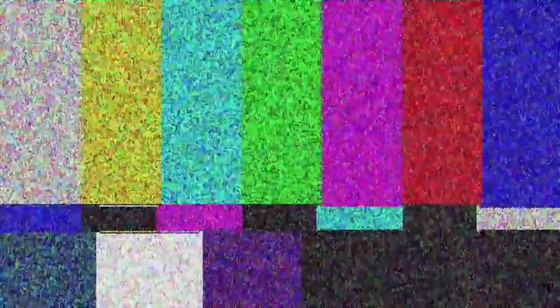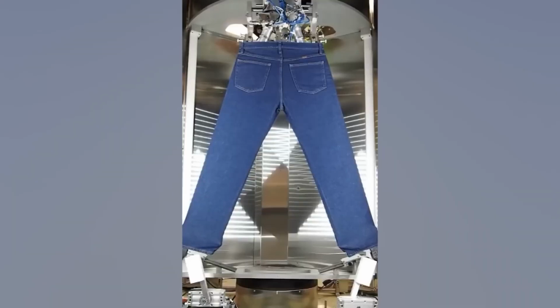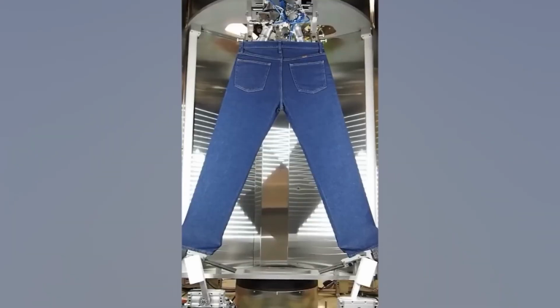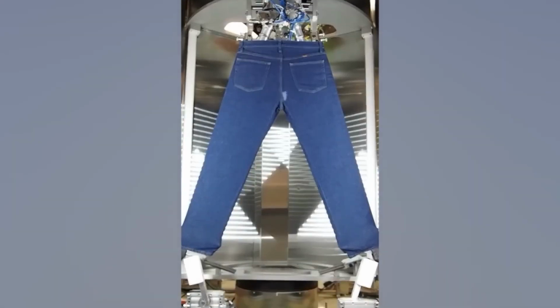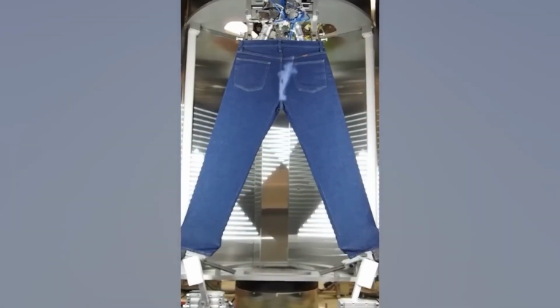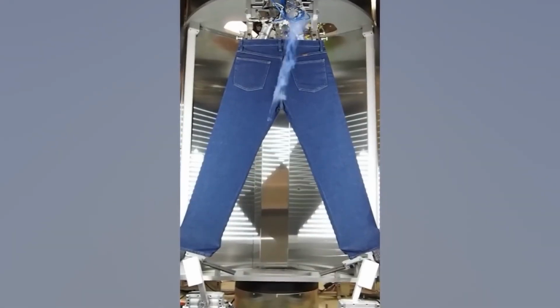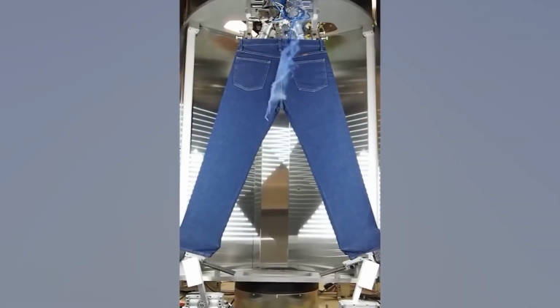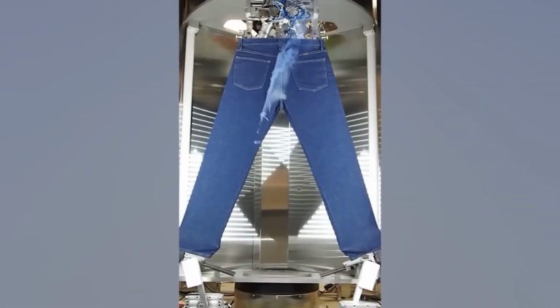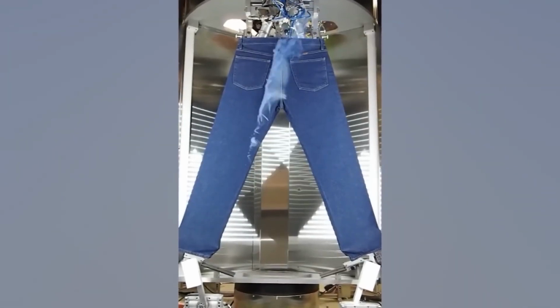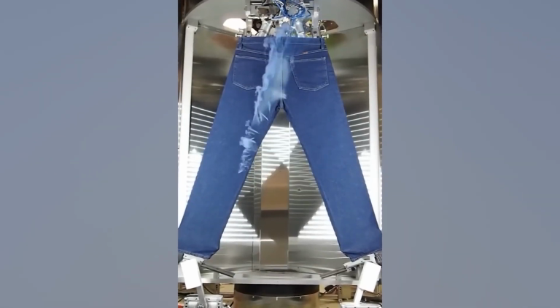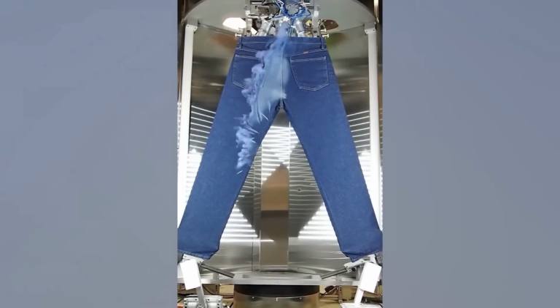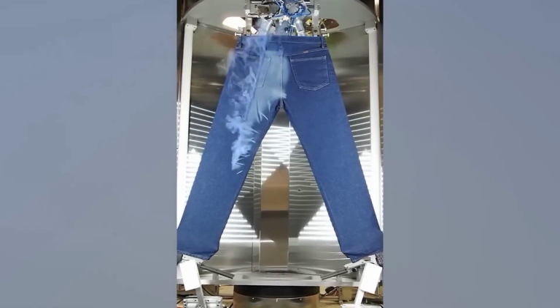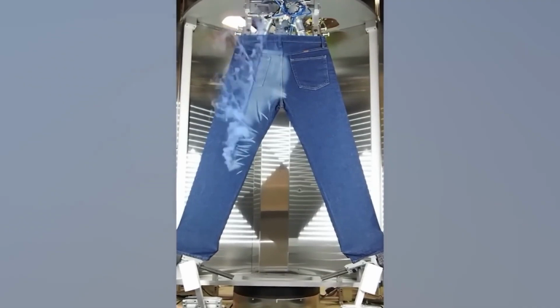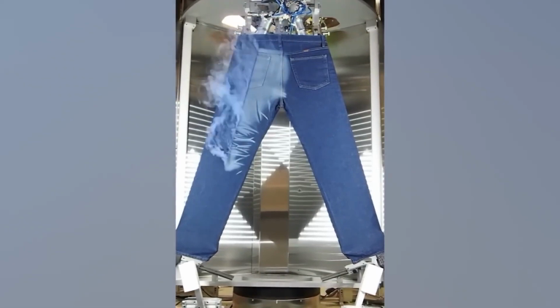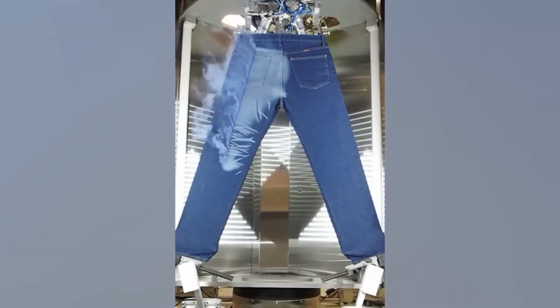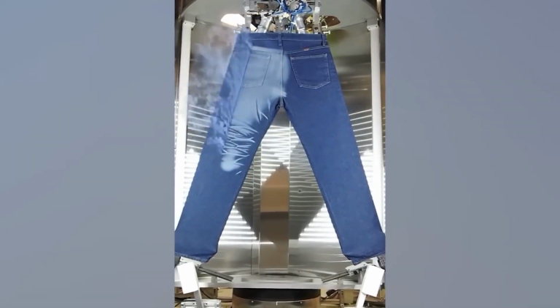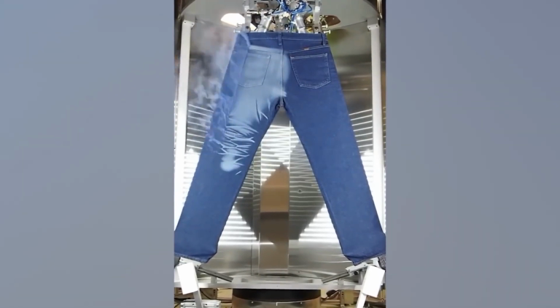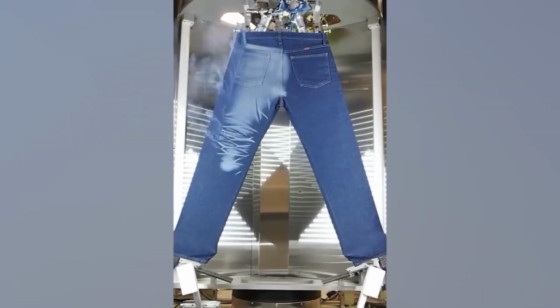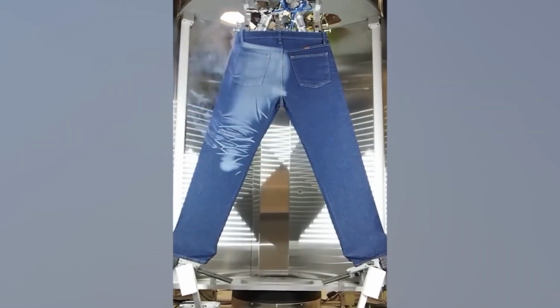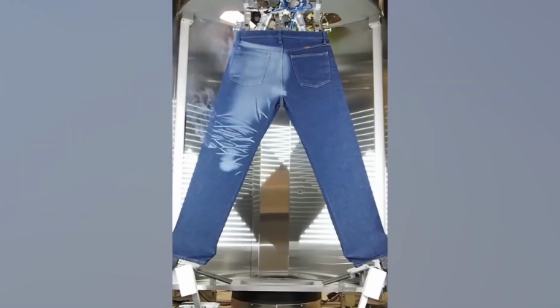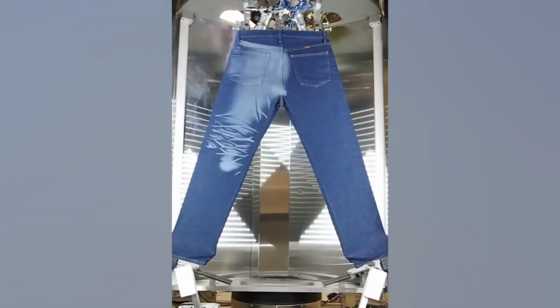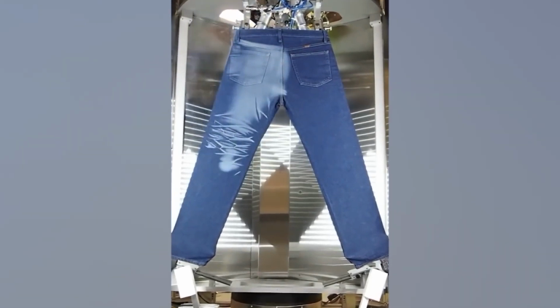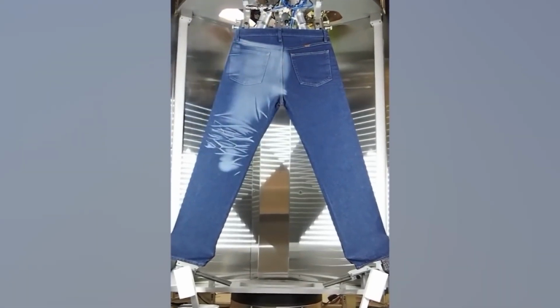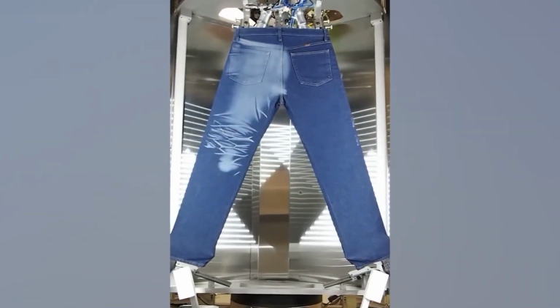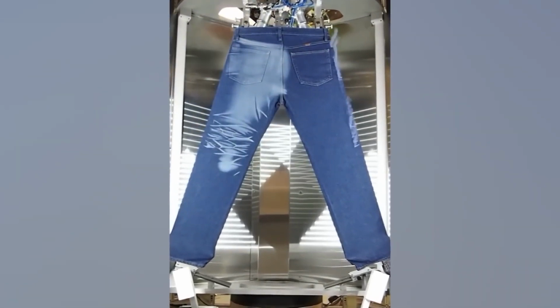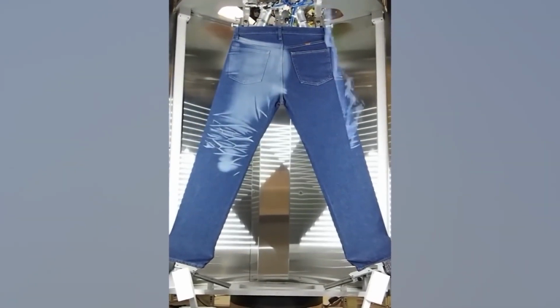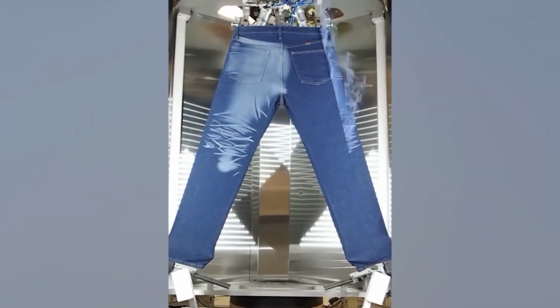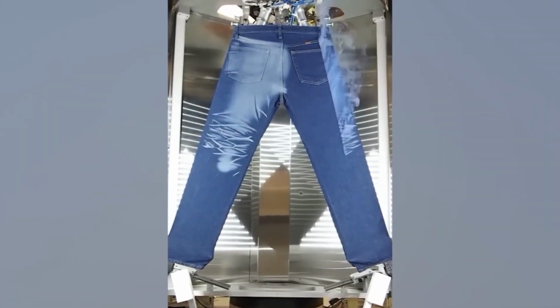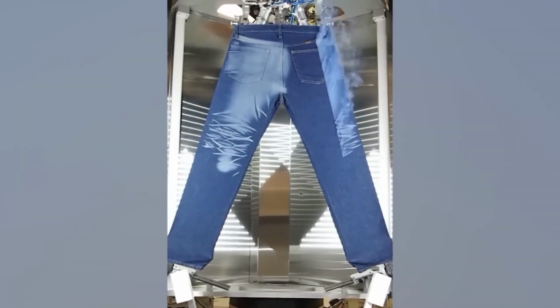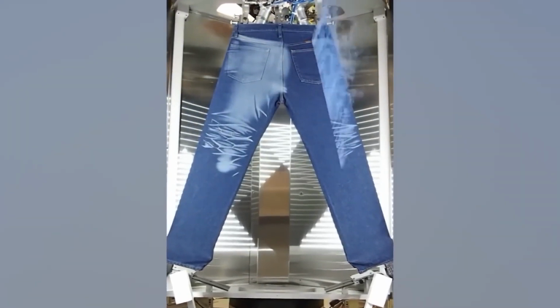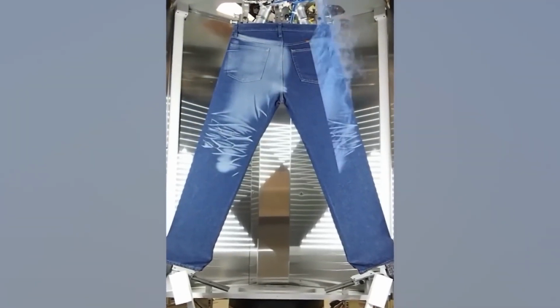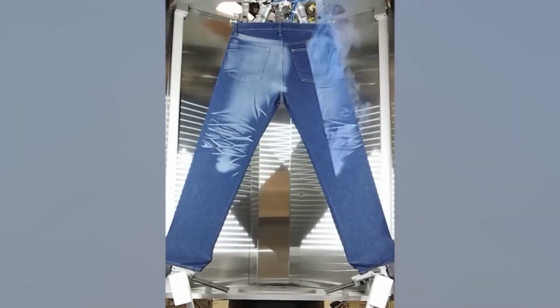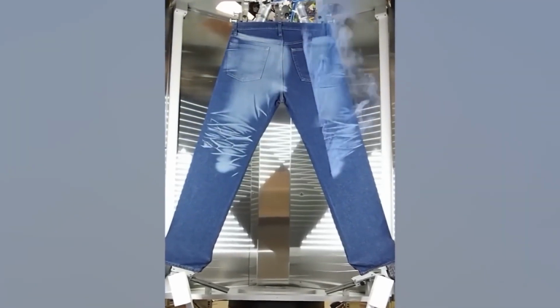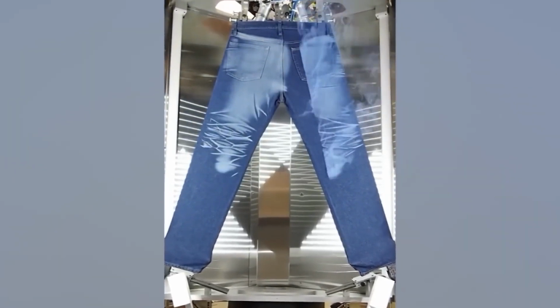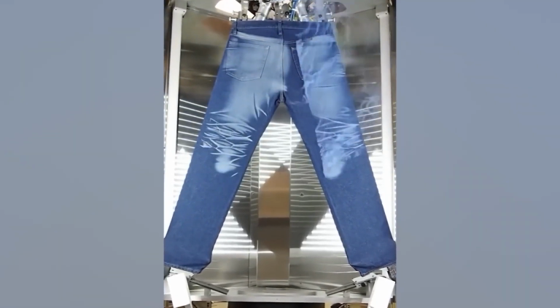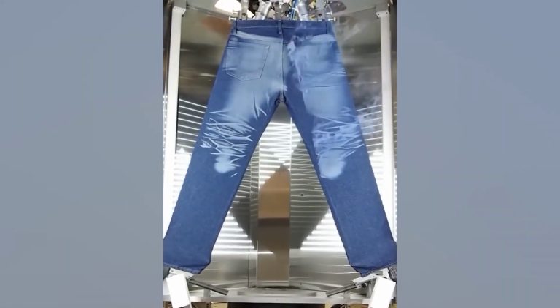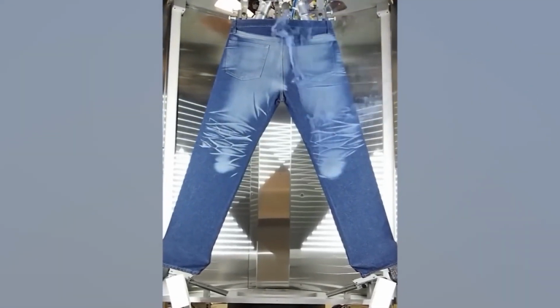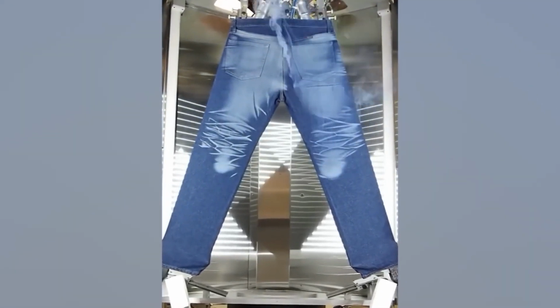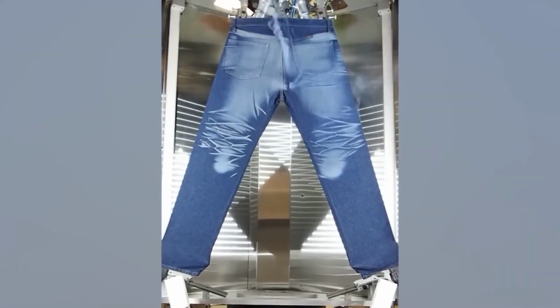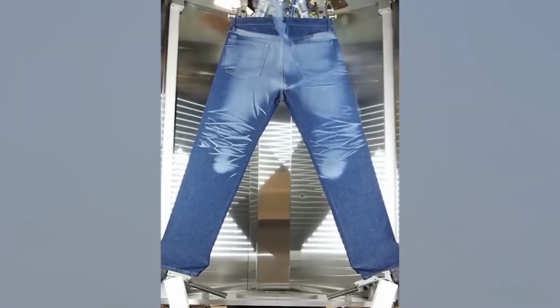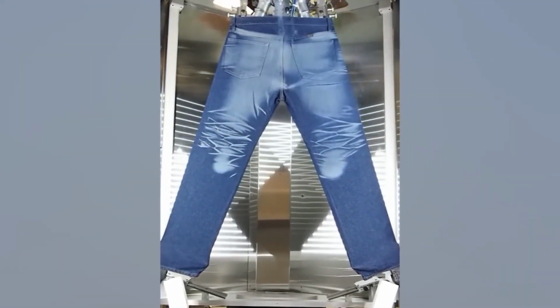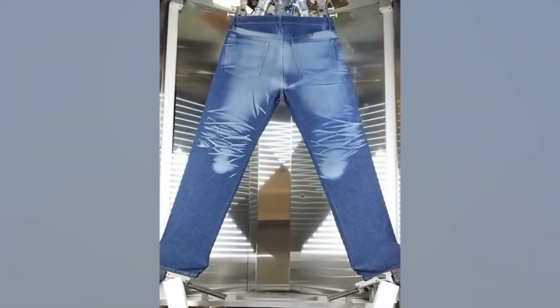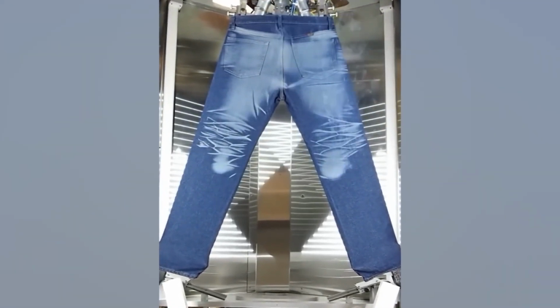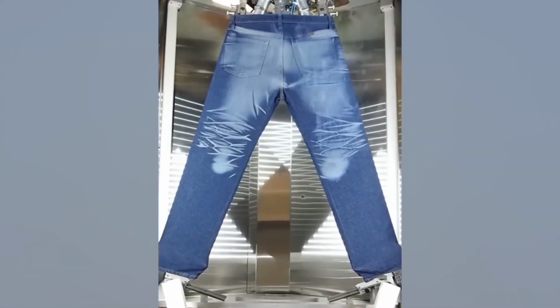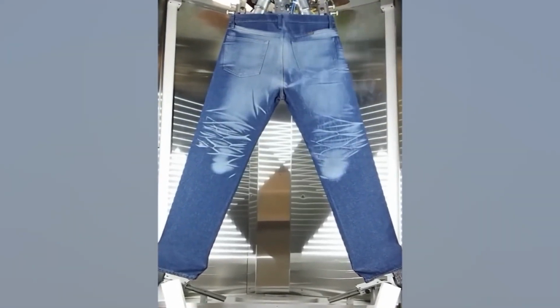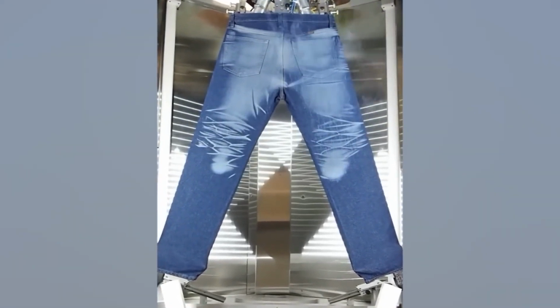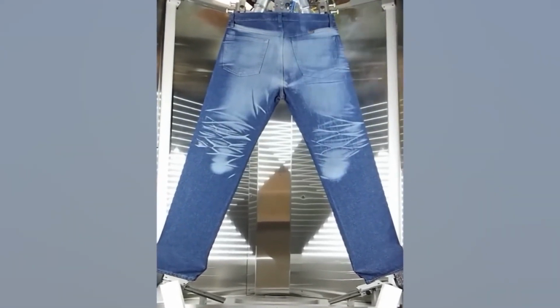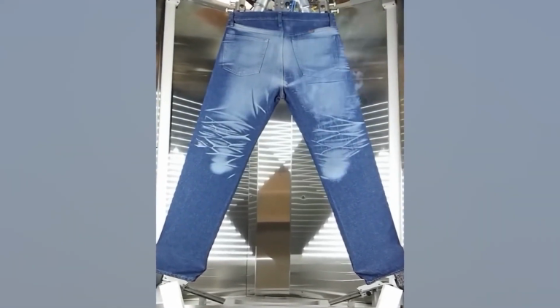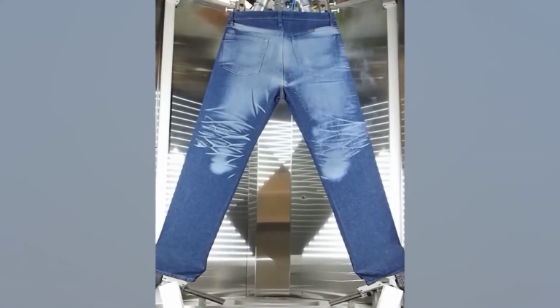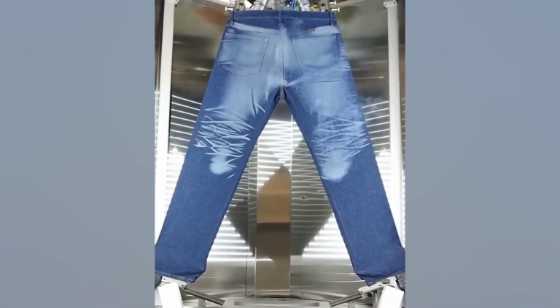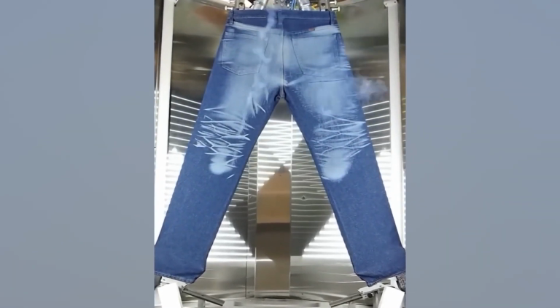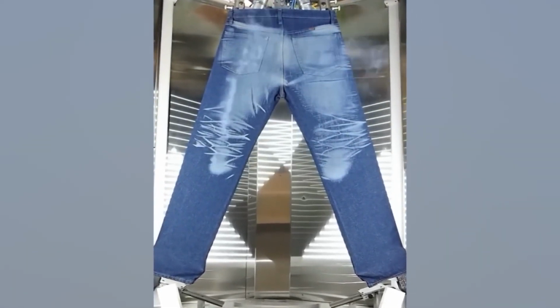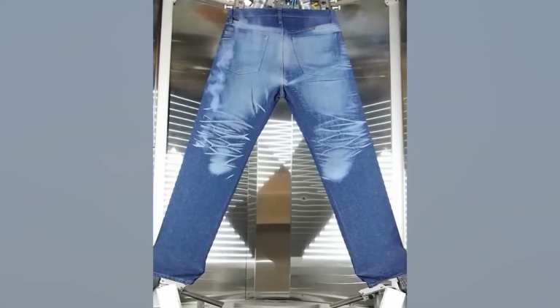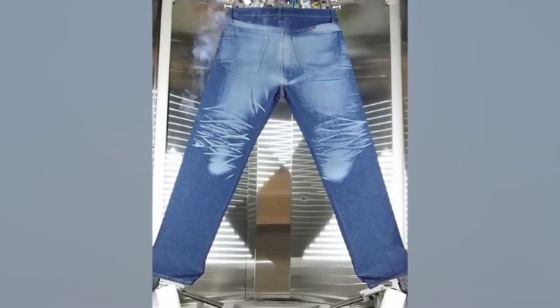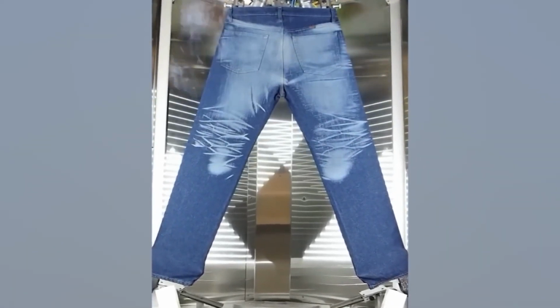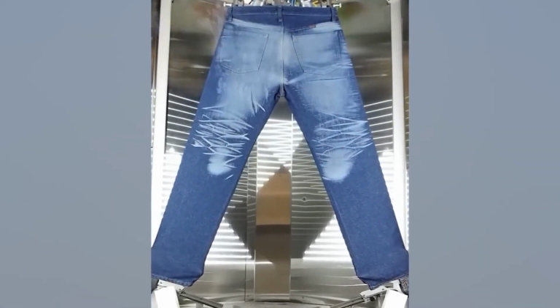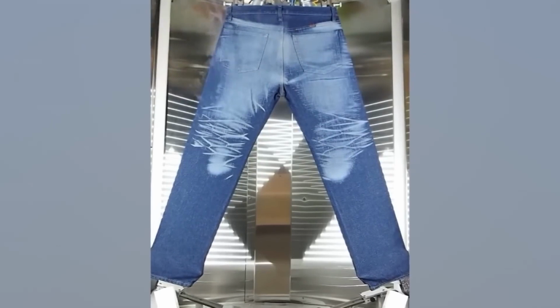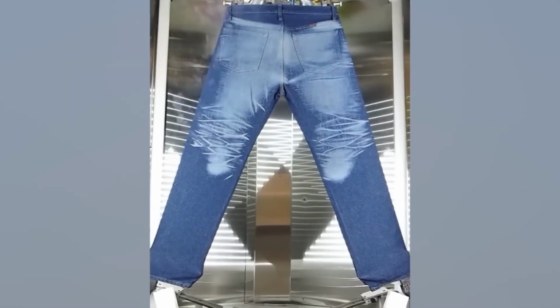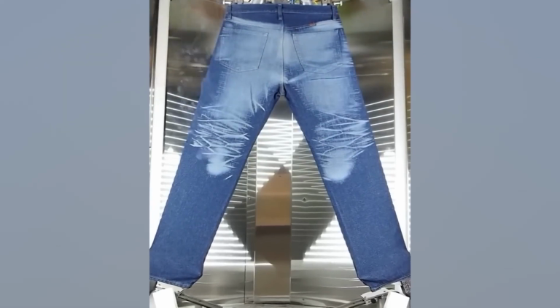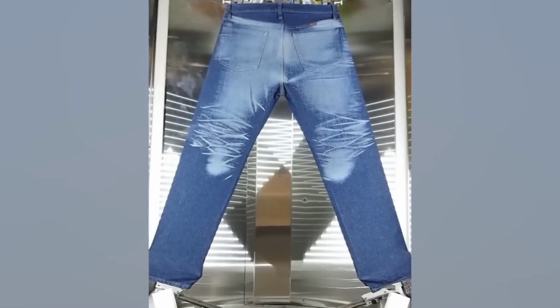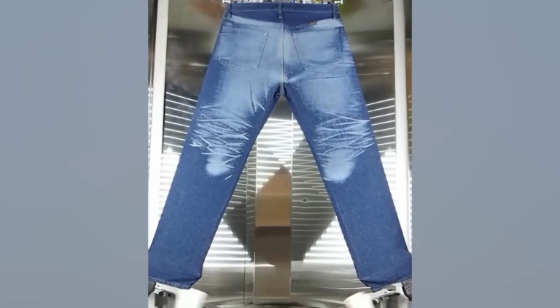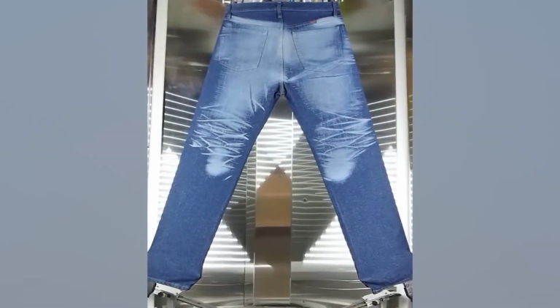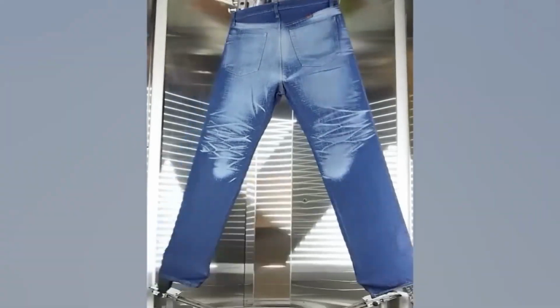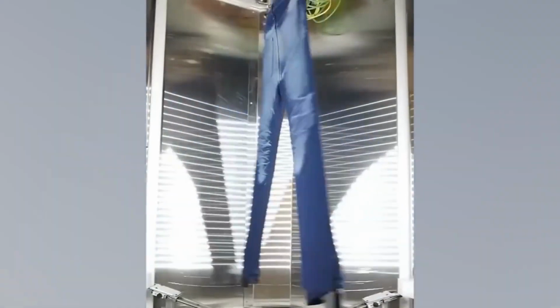Stone washing your jeans is so last decade. These days high powered lasers can create realistic stenciled designs in just seconds.